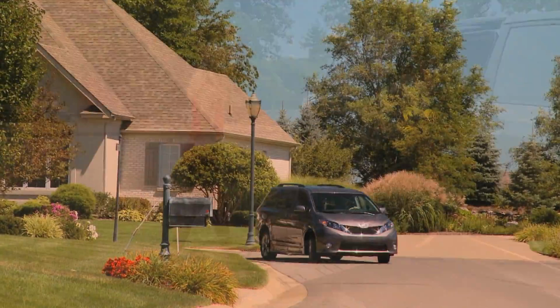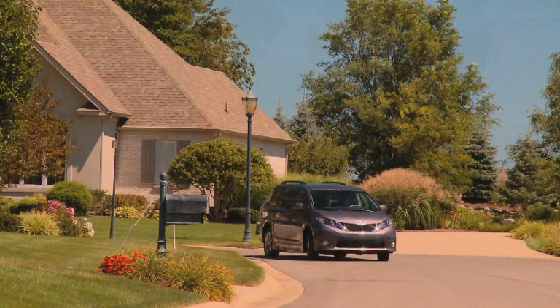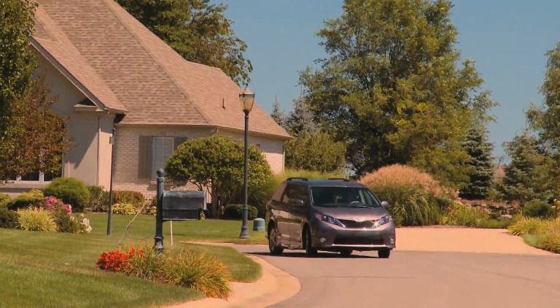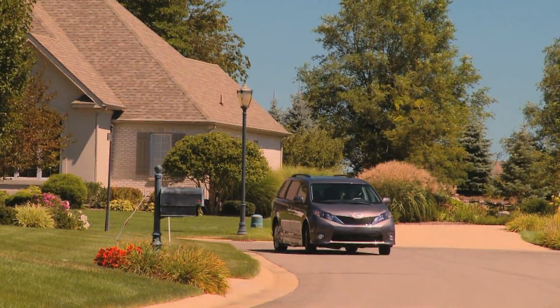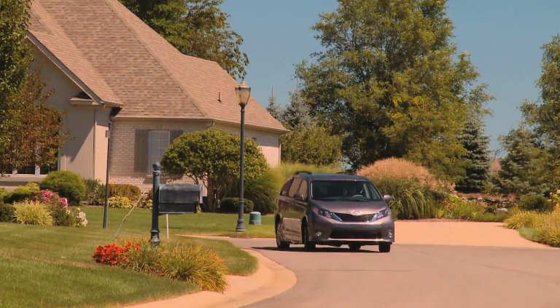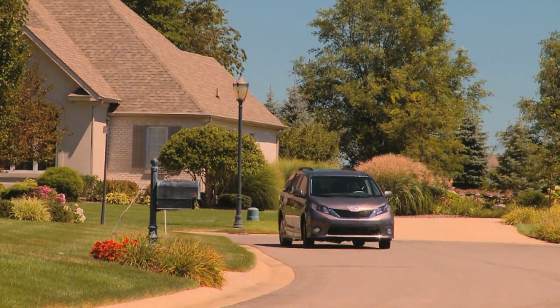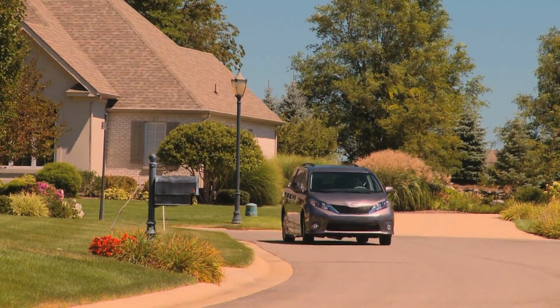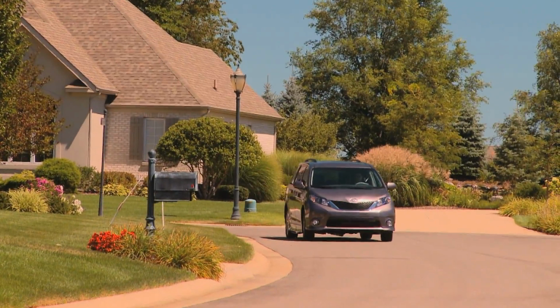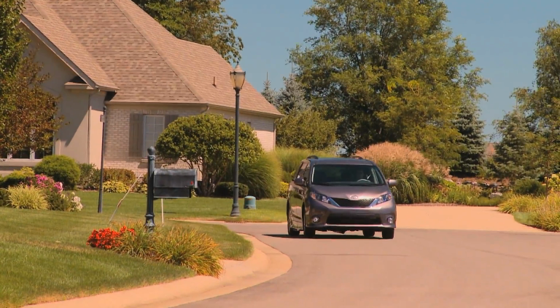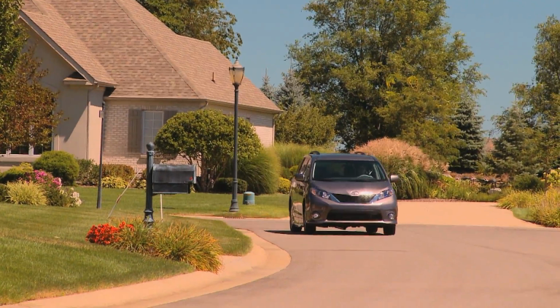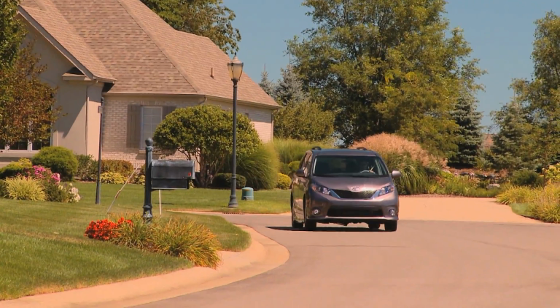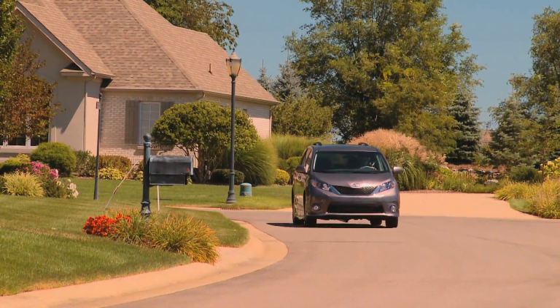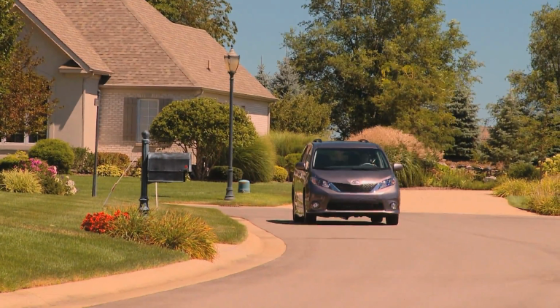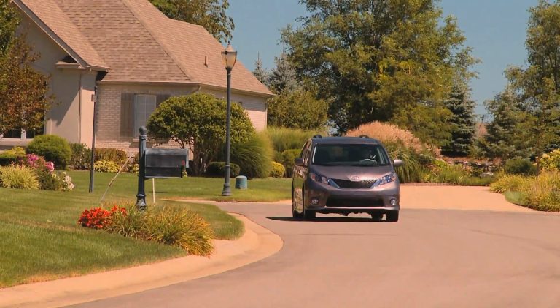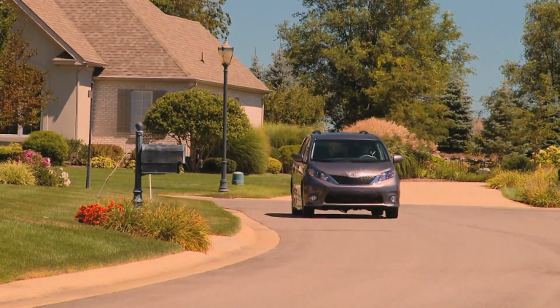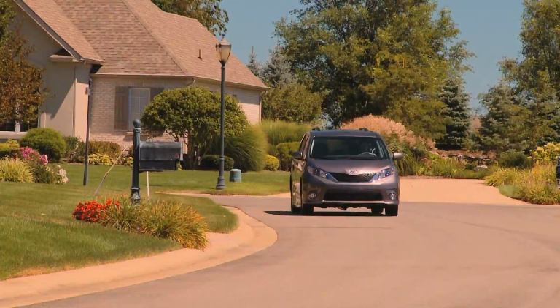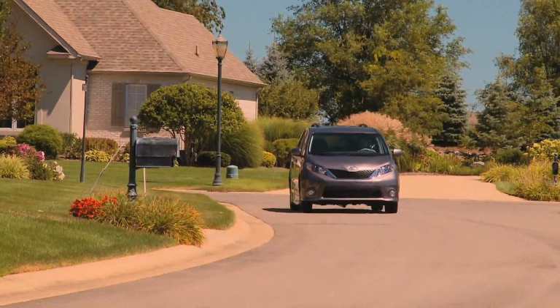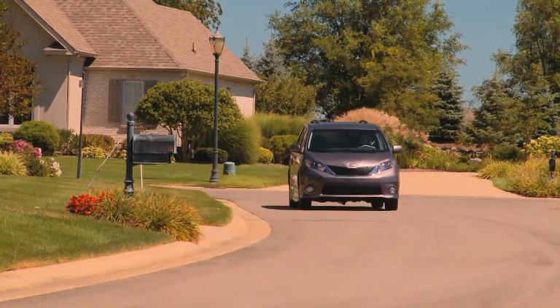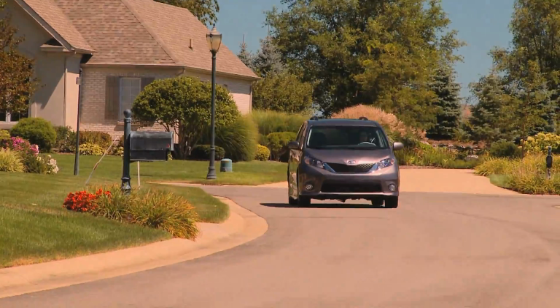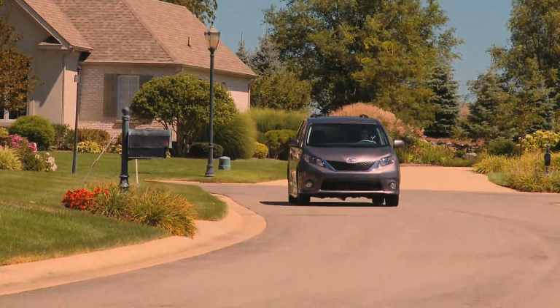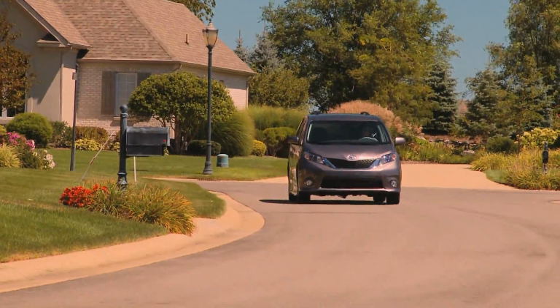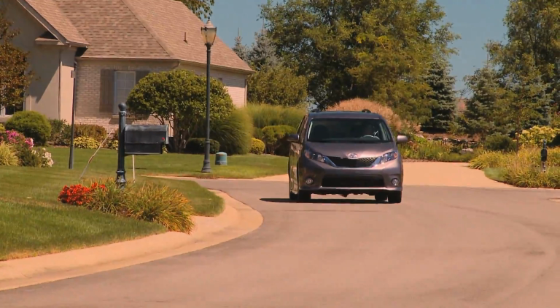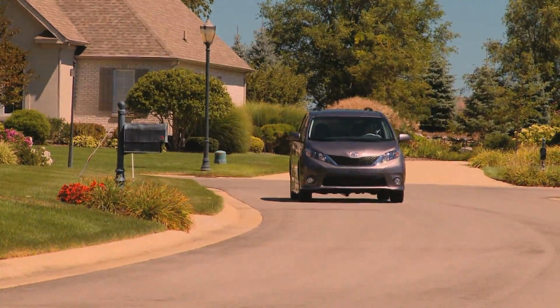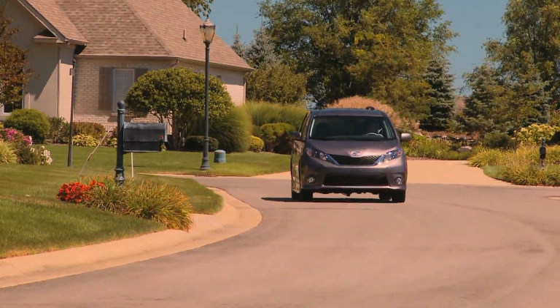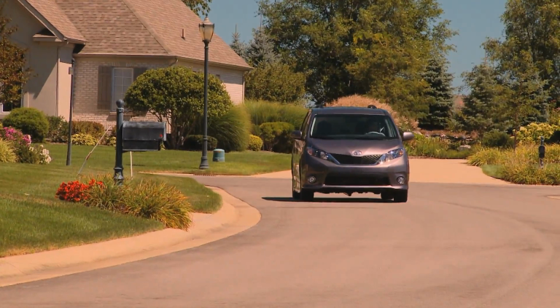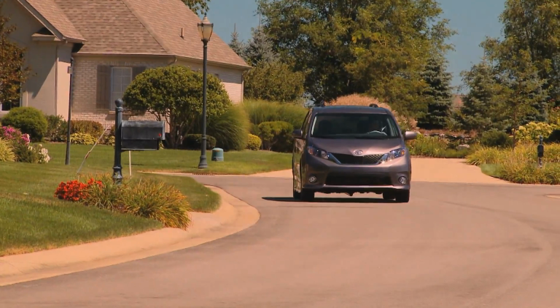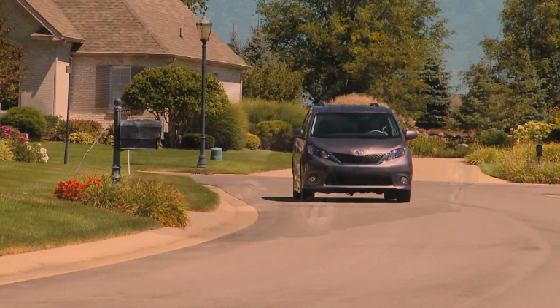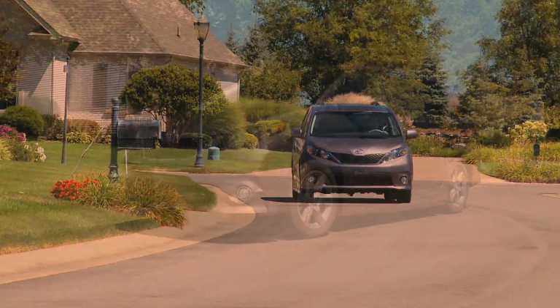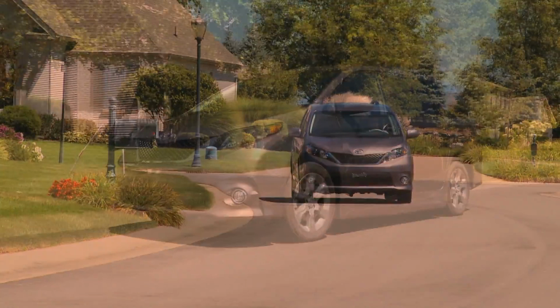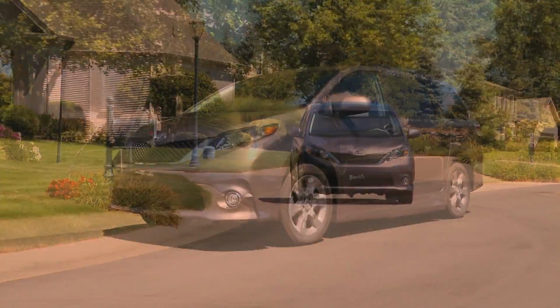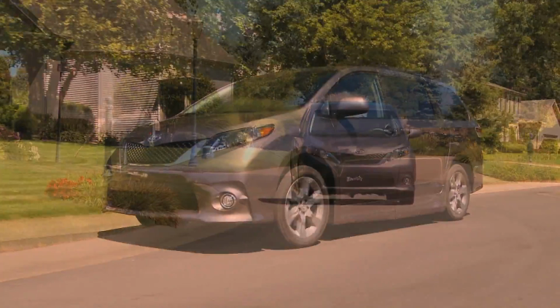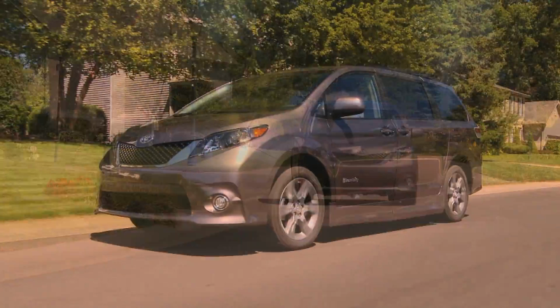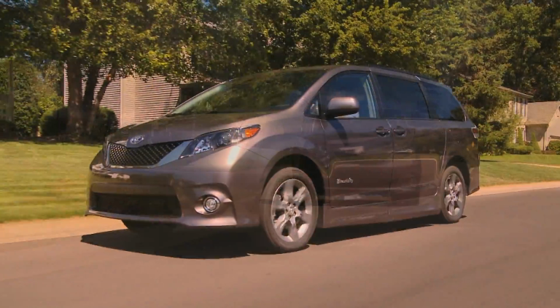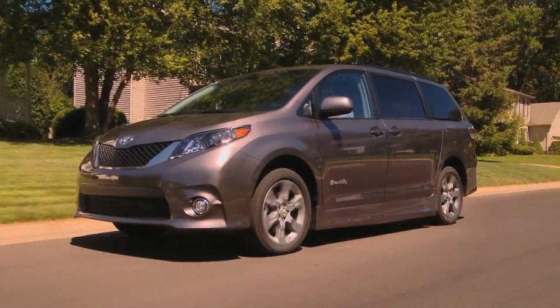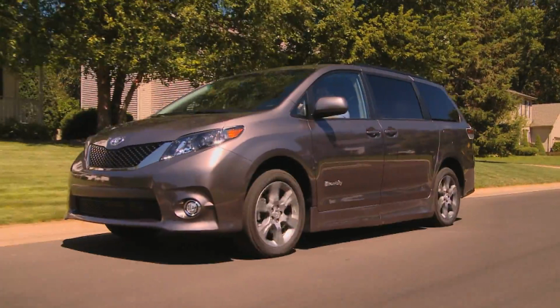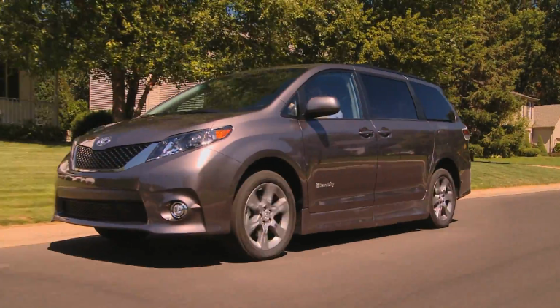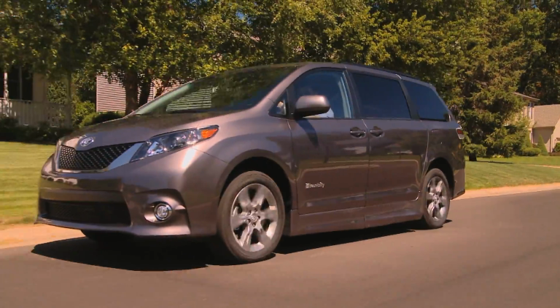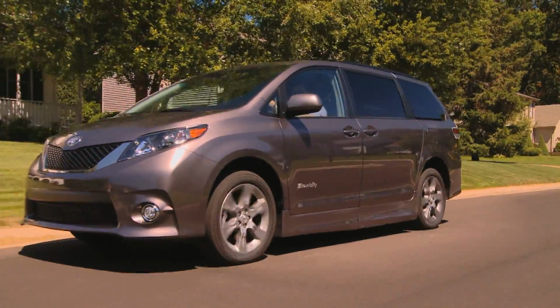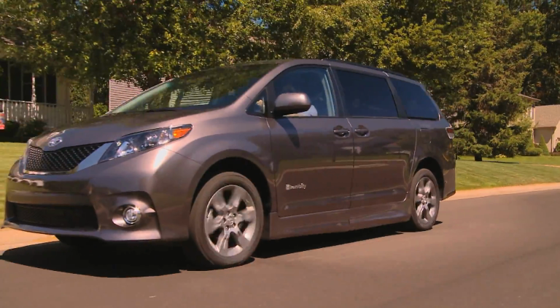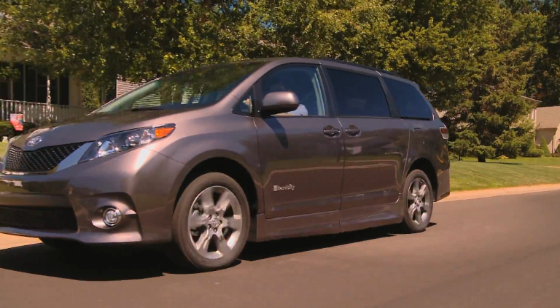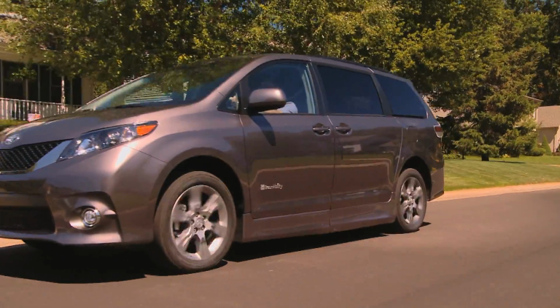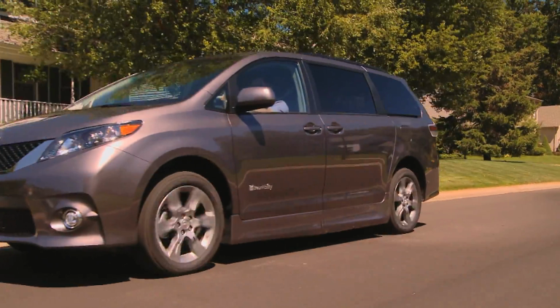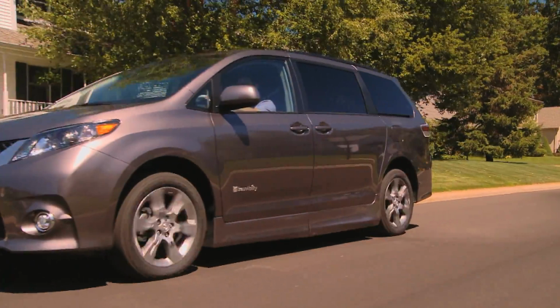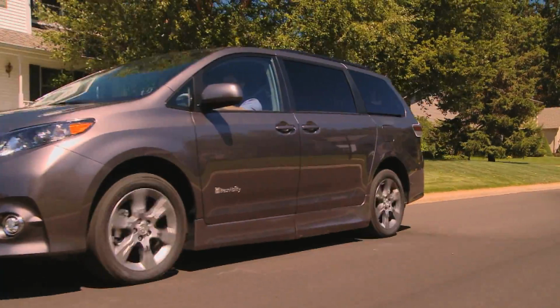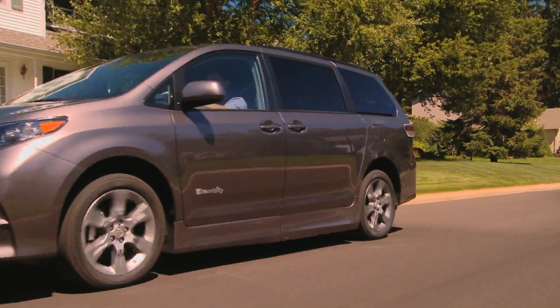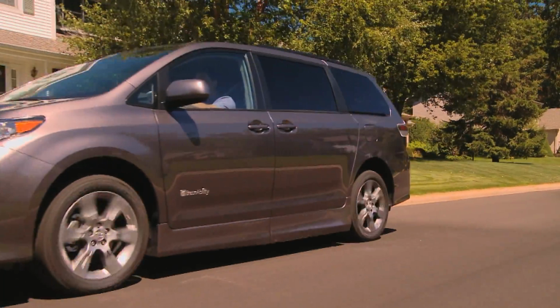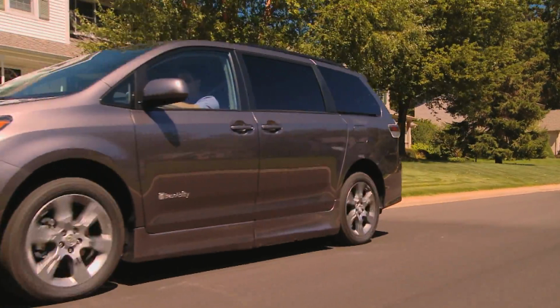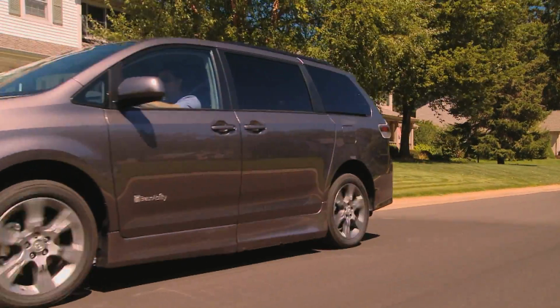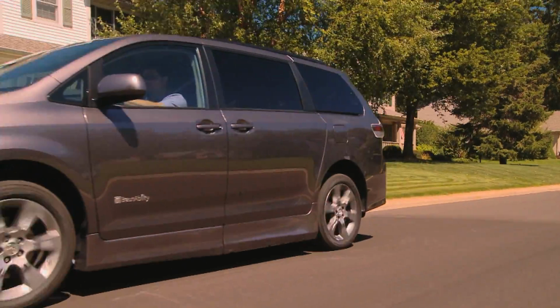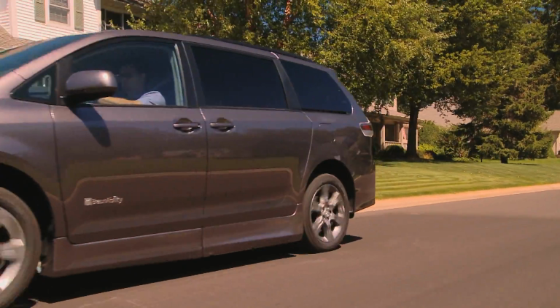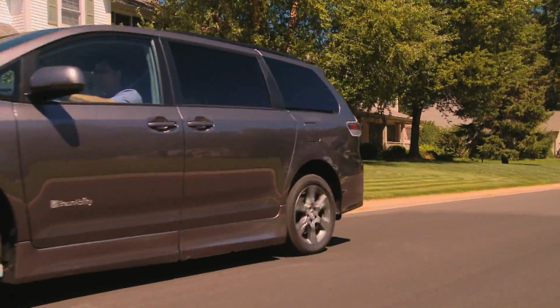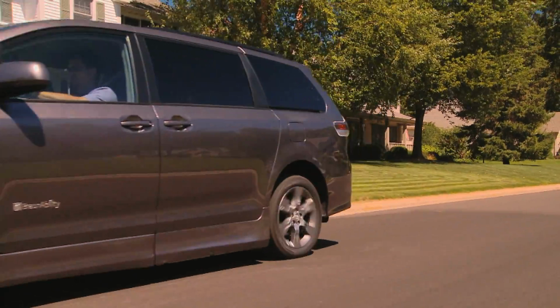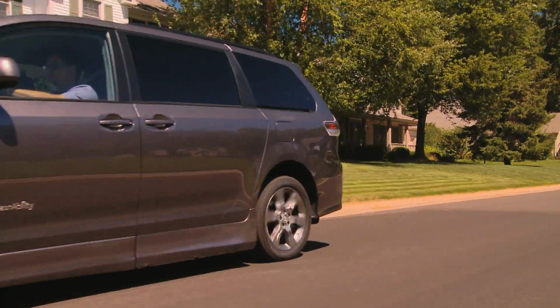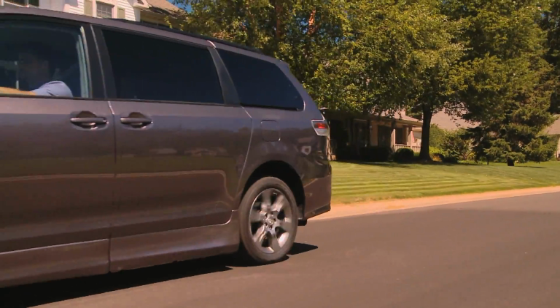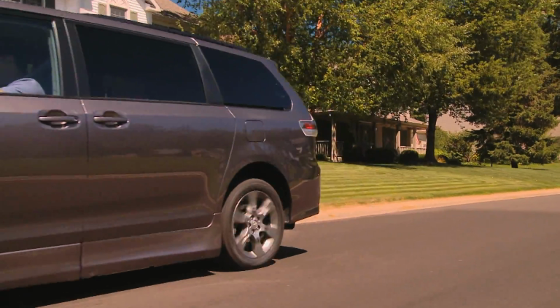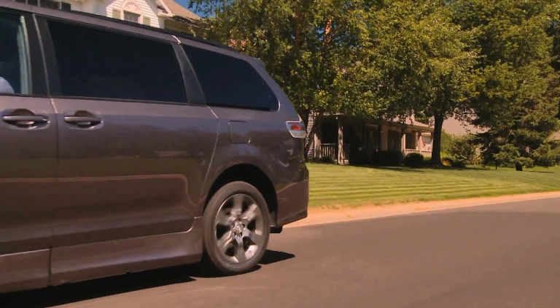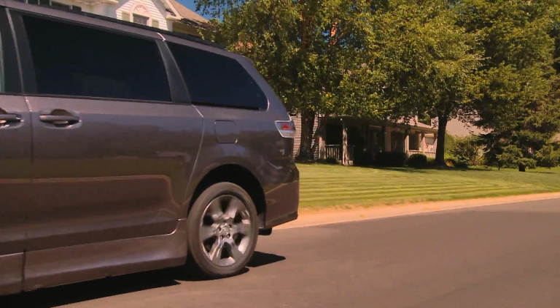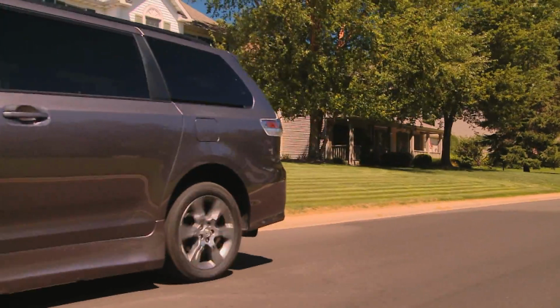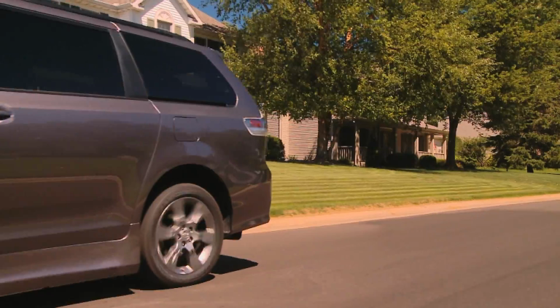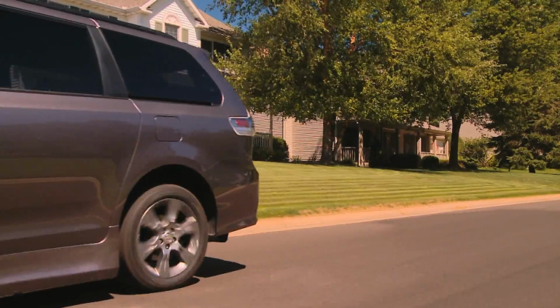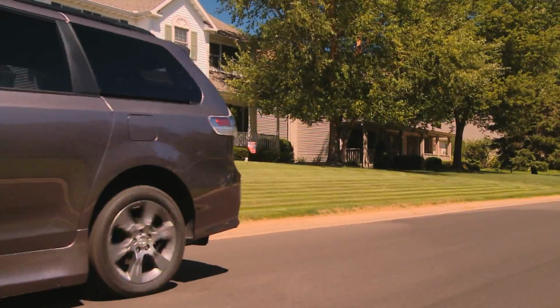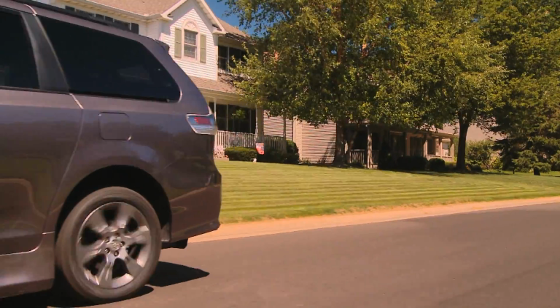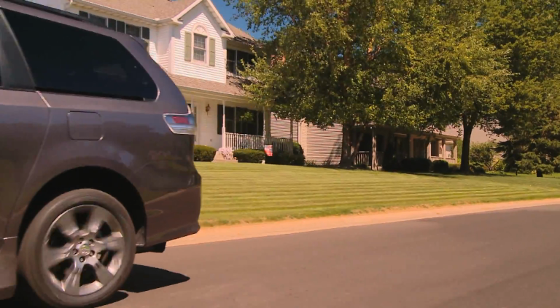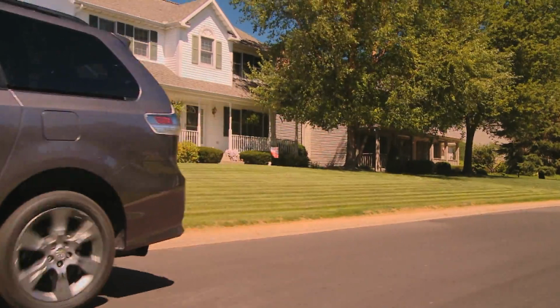Braun Ability is the exclusive partner with Toyota, and we're proud to offer a conversion that is more tightly integrated than ever before.